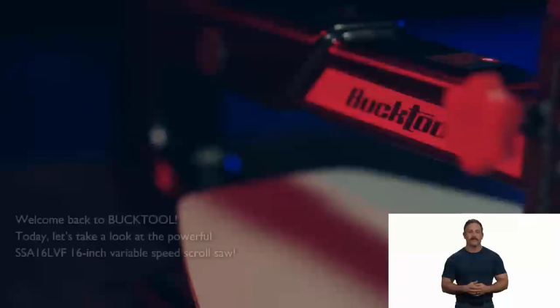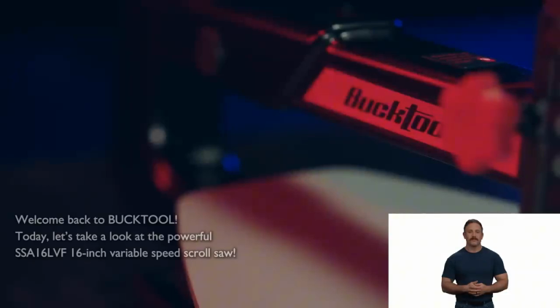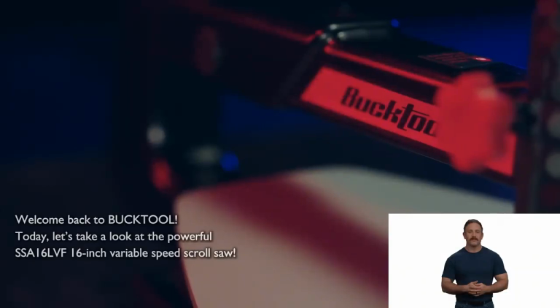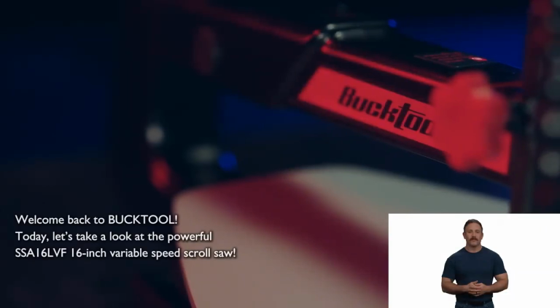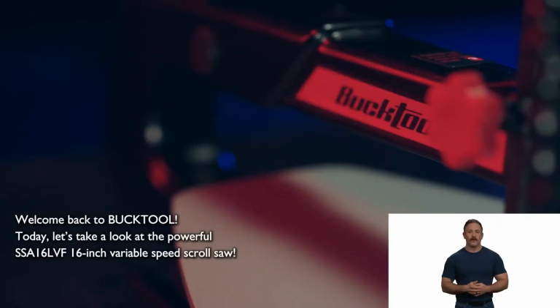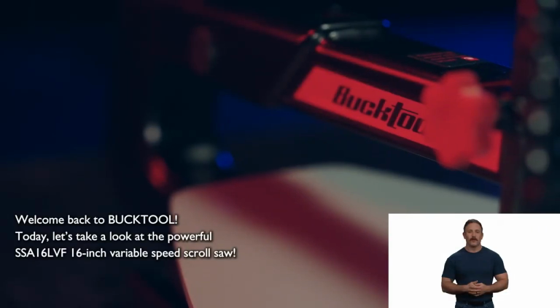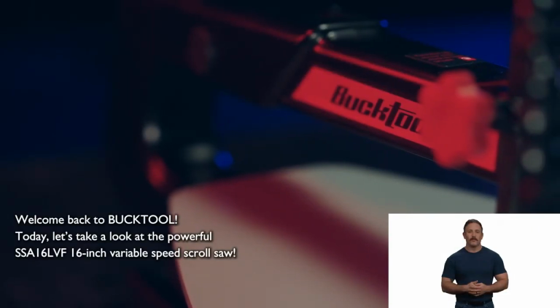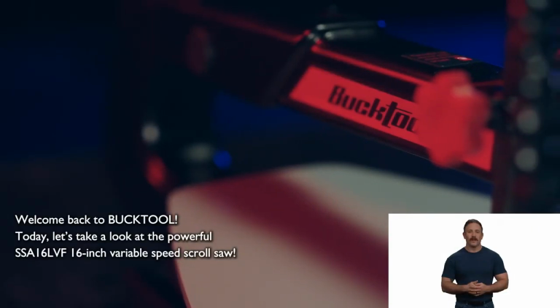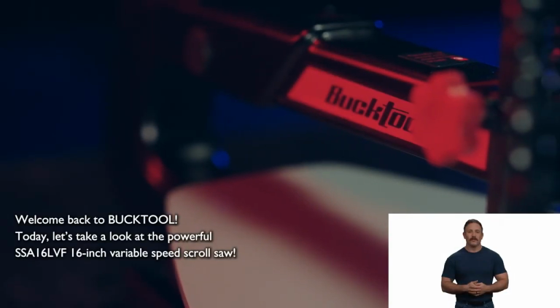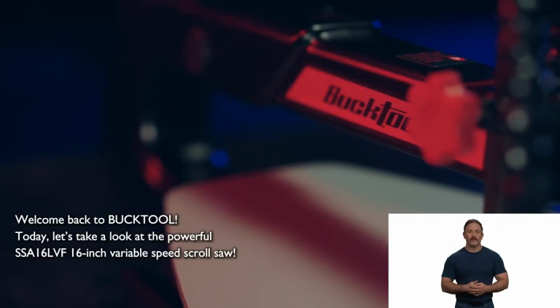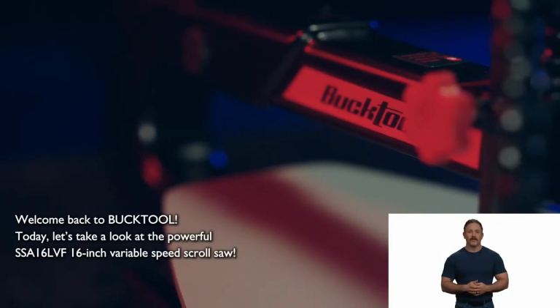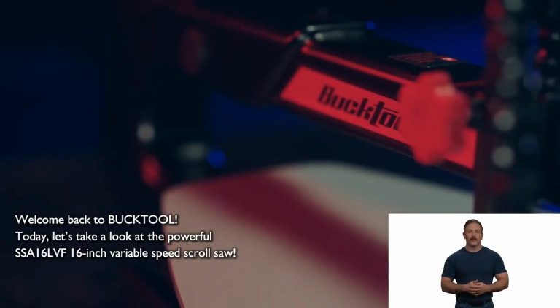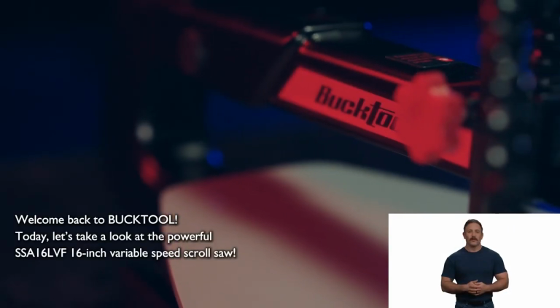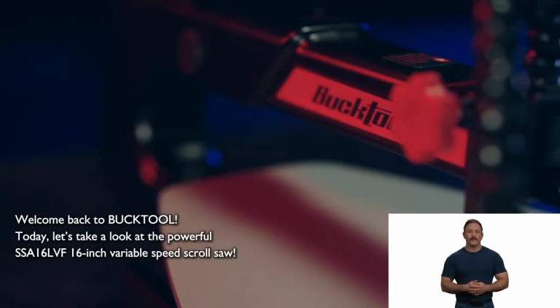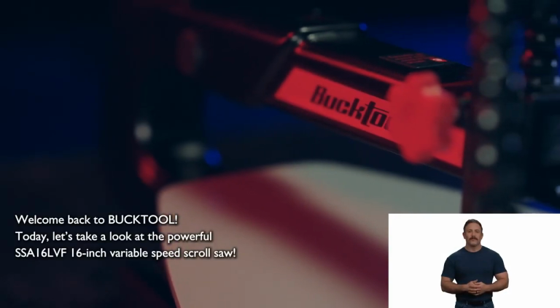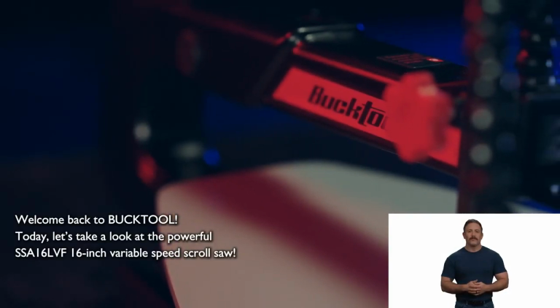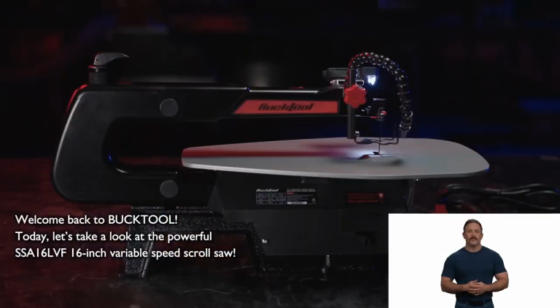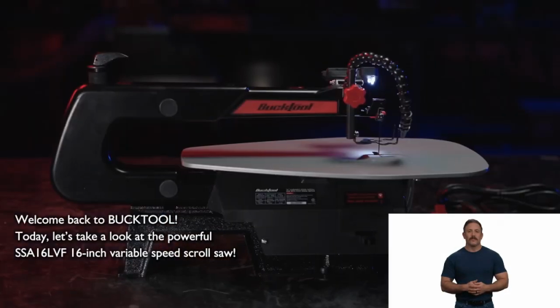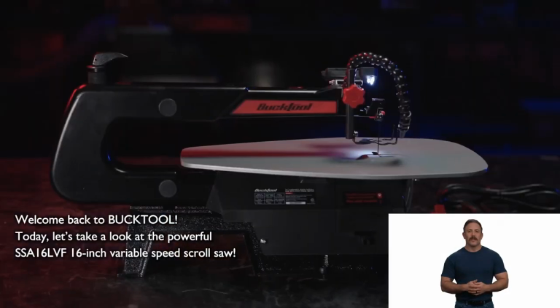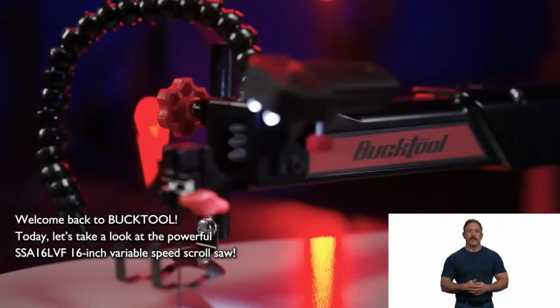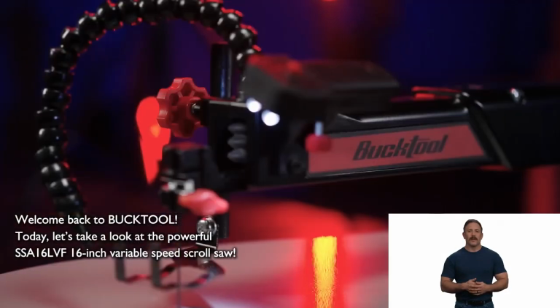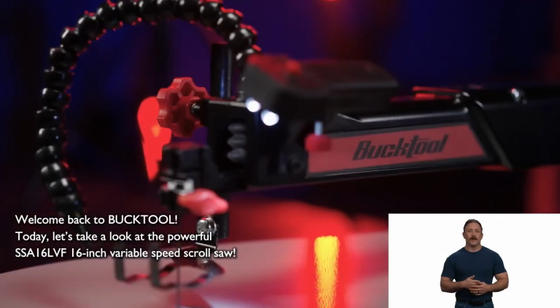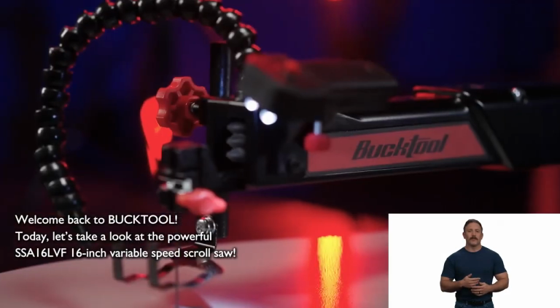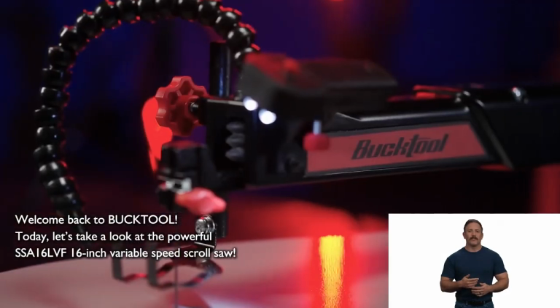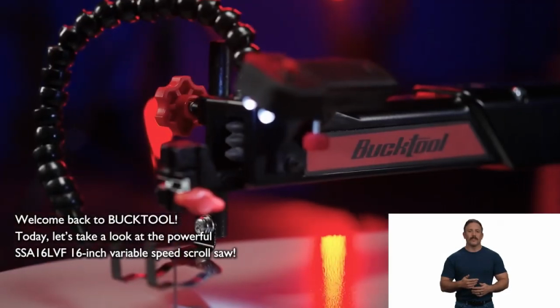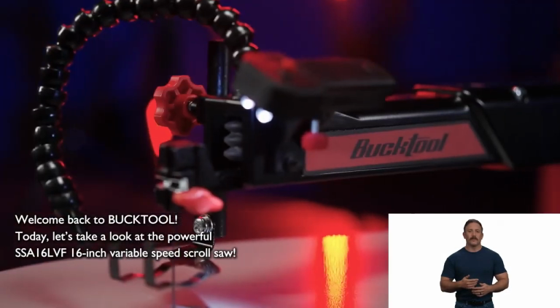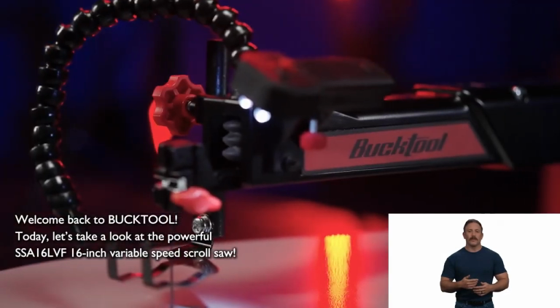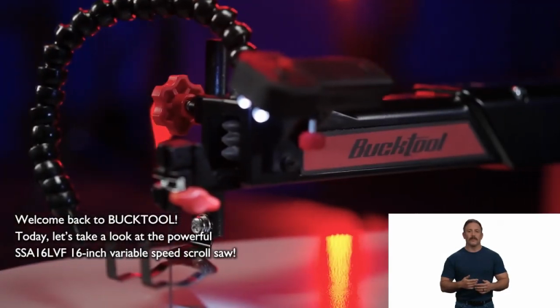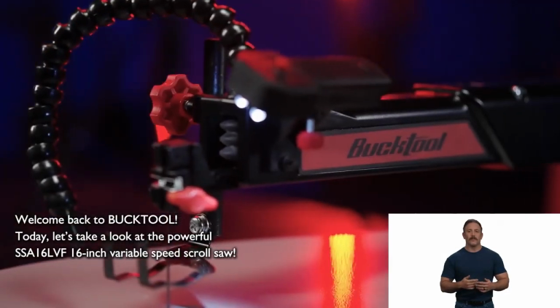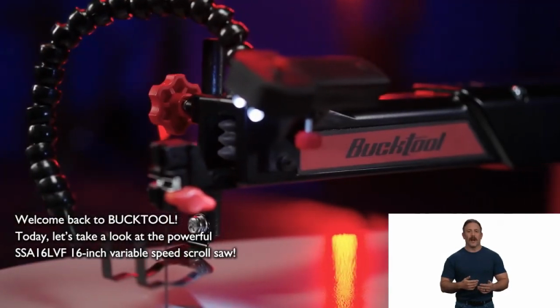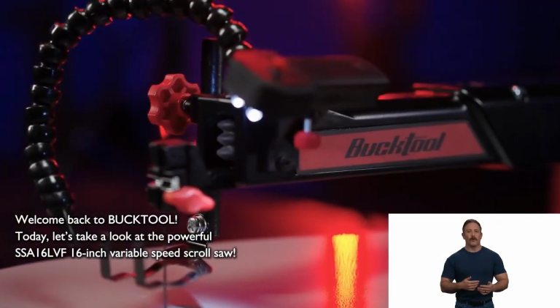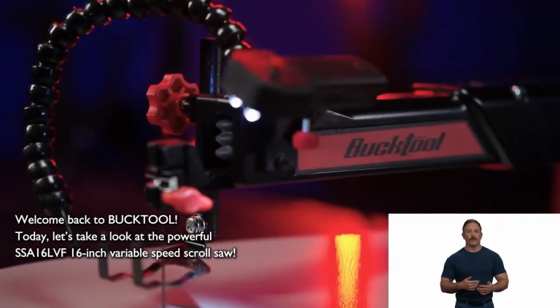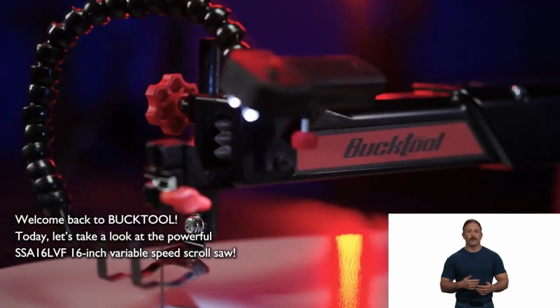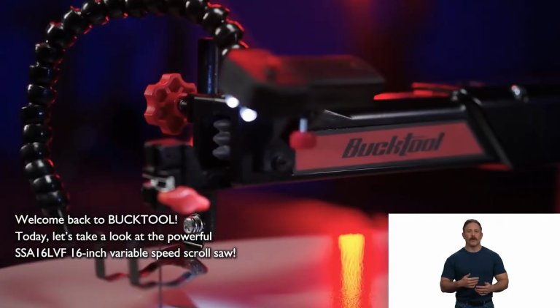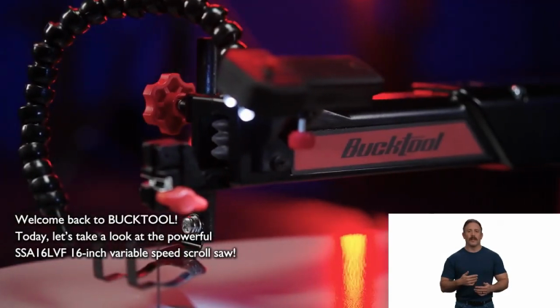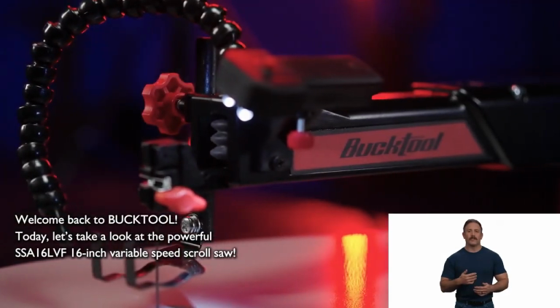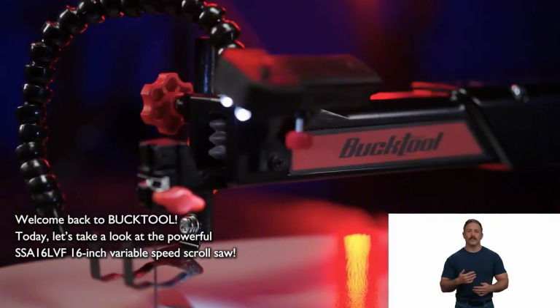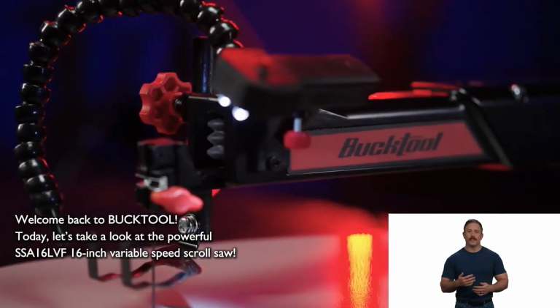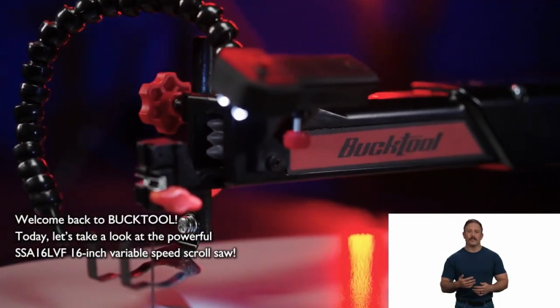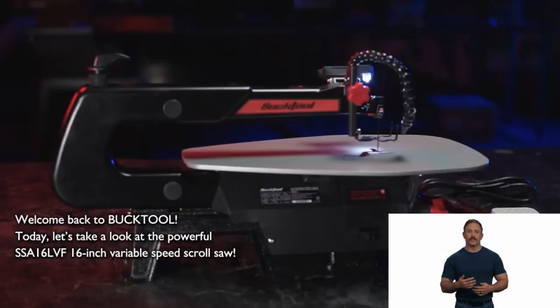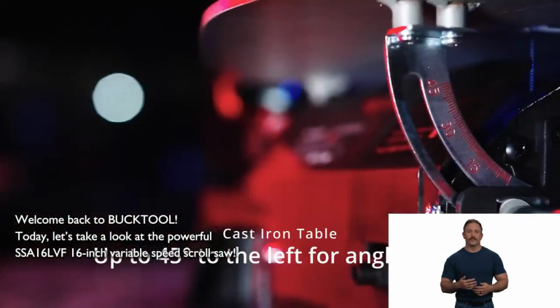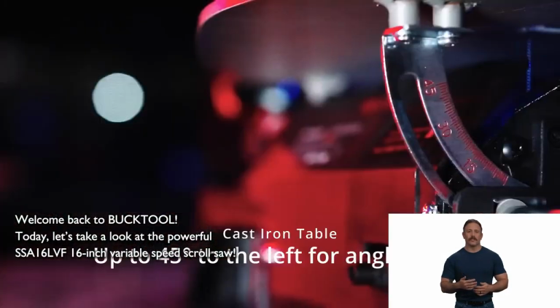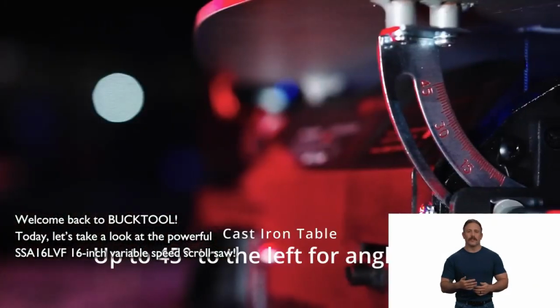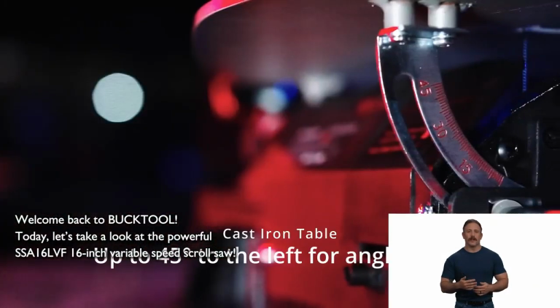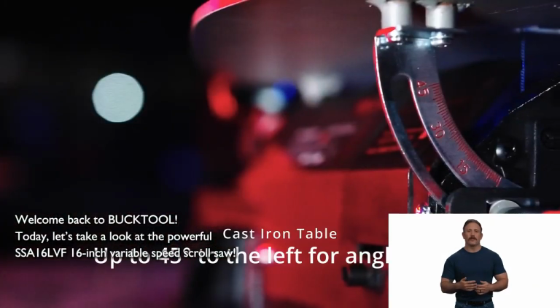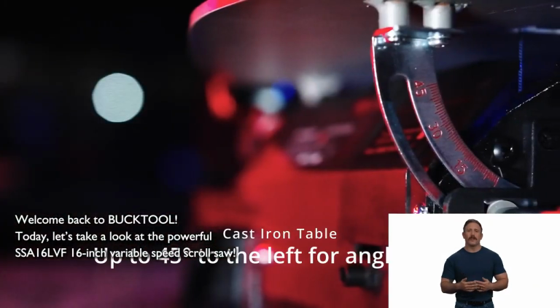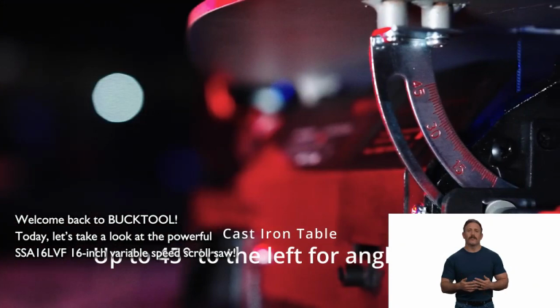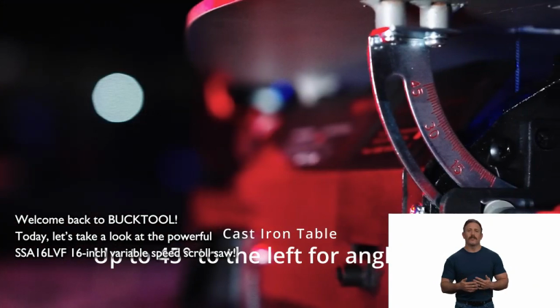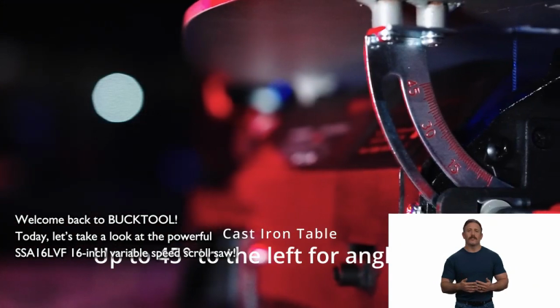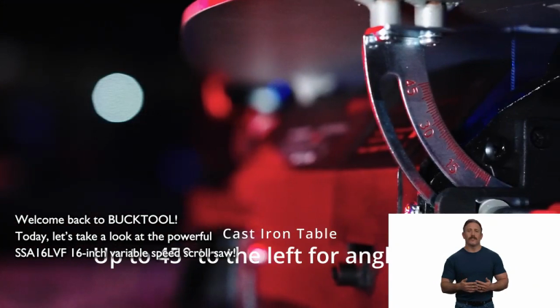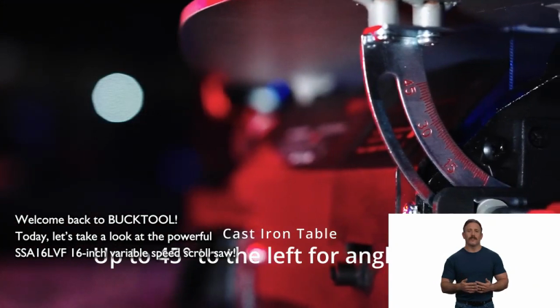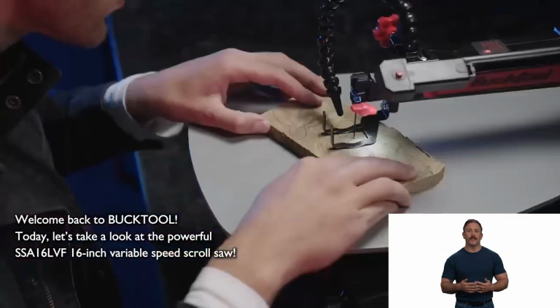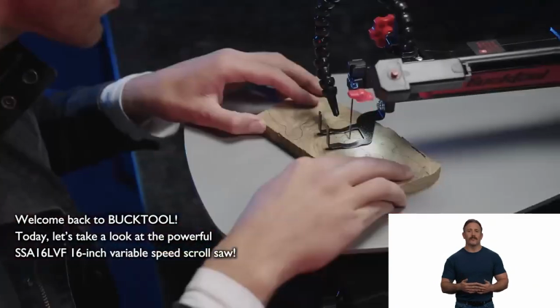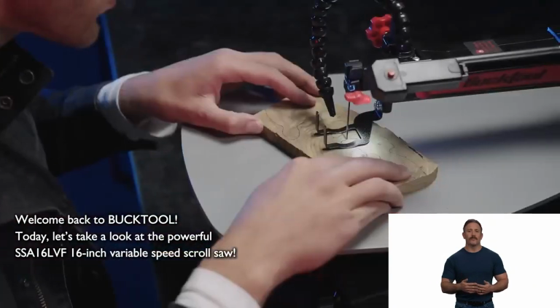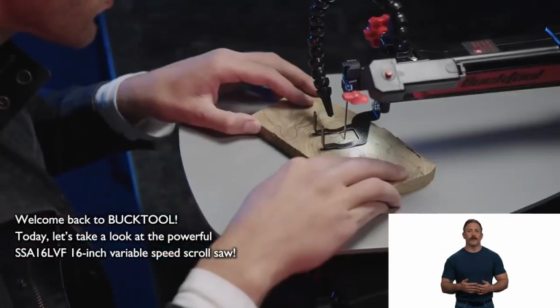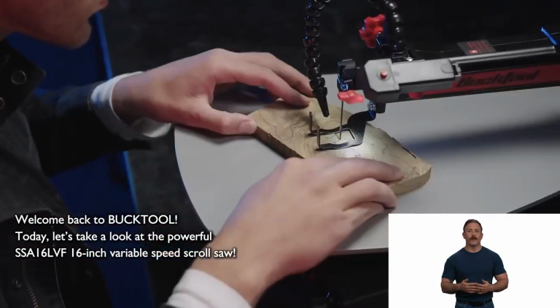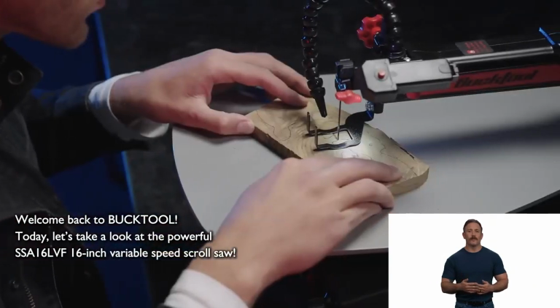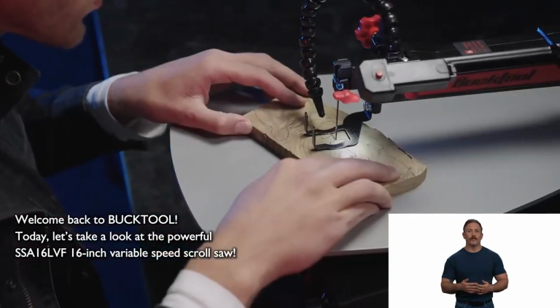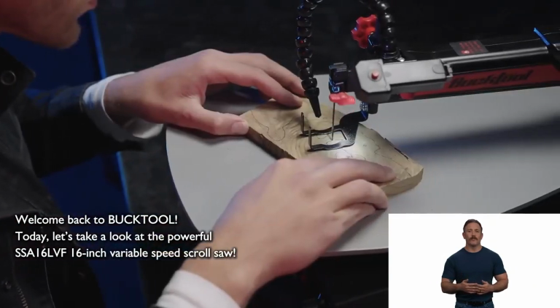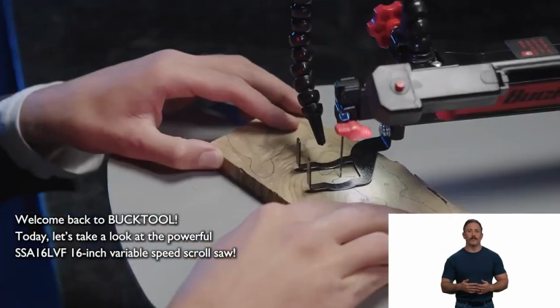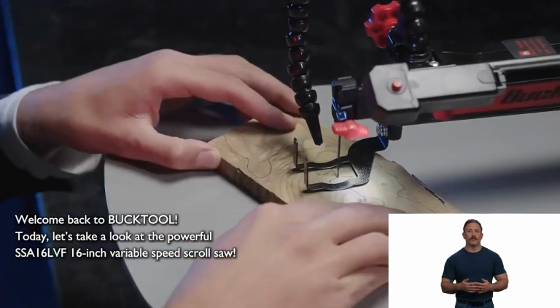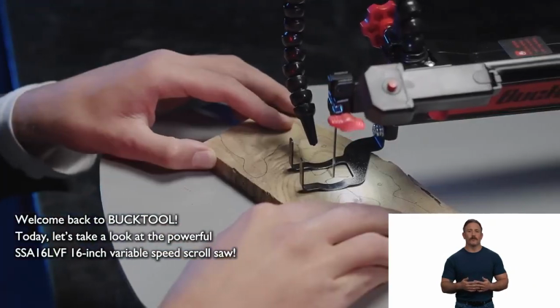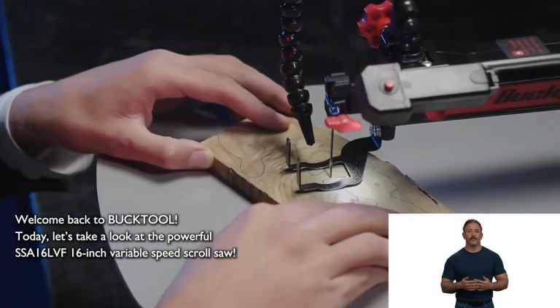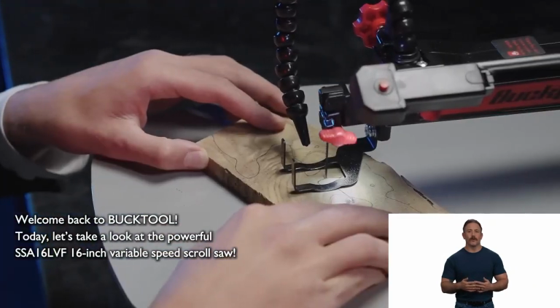Welcome back to BuckTool. Today, let's take a look at the powerful SSA 16 LVF 16 inch variable speed scroll saw.